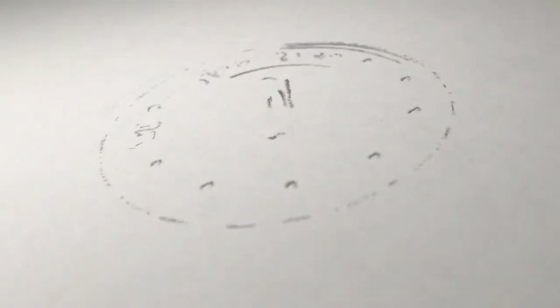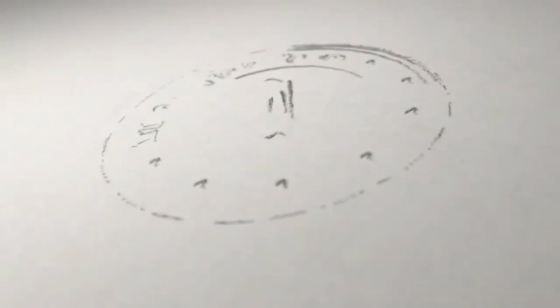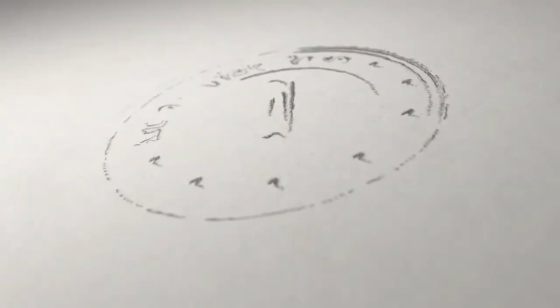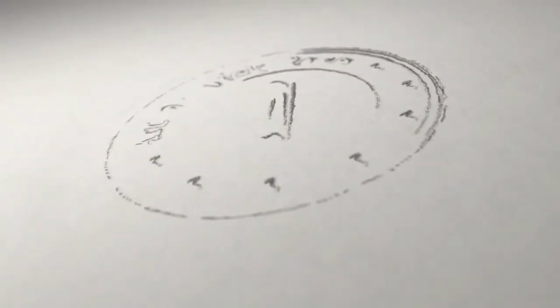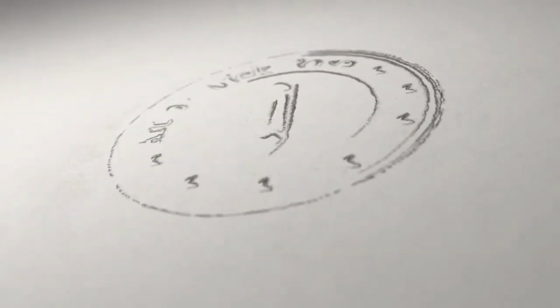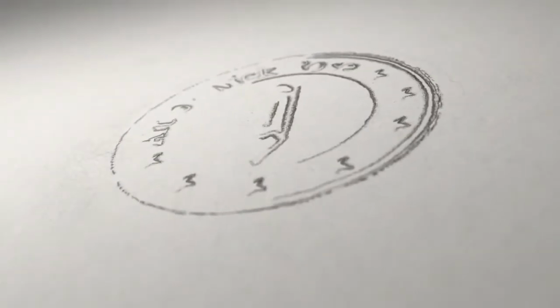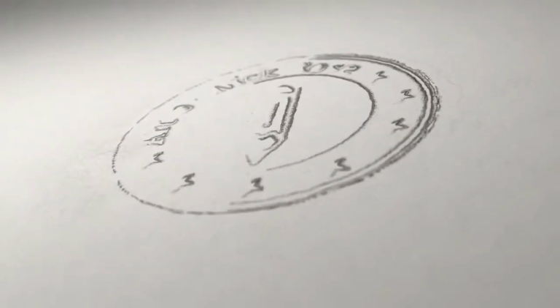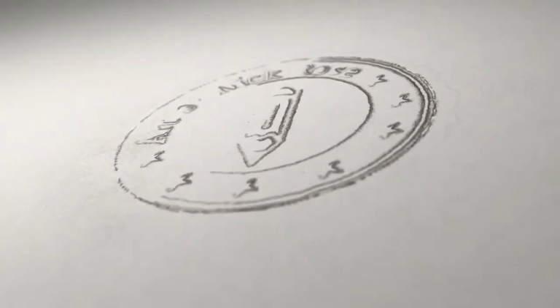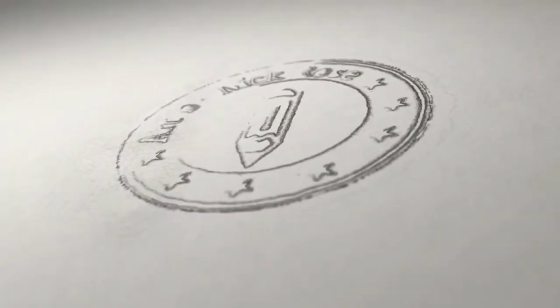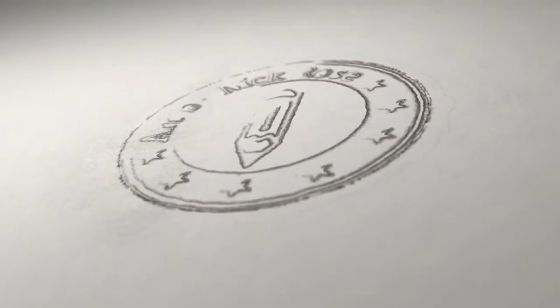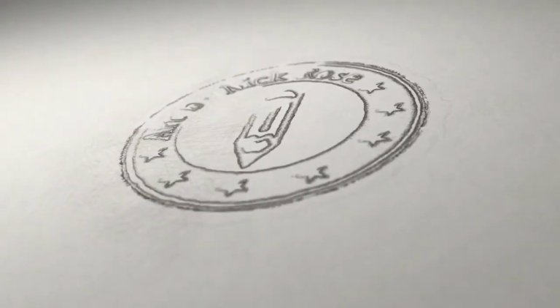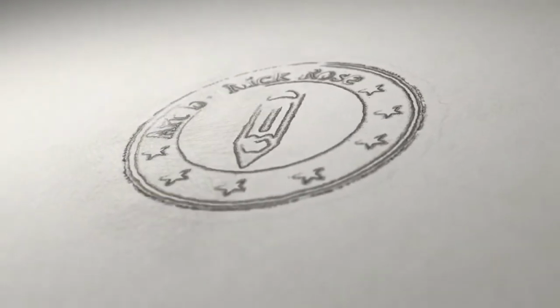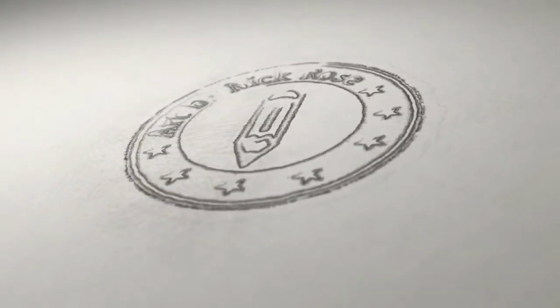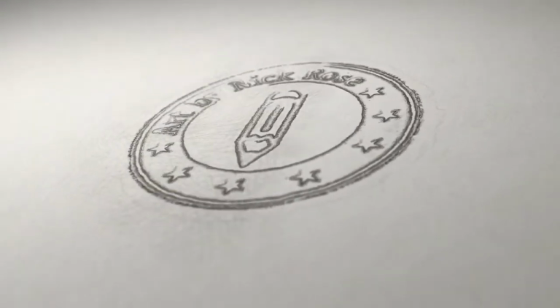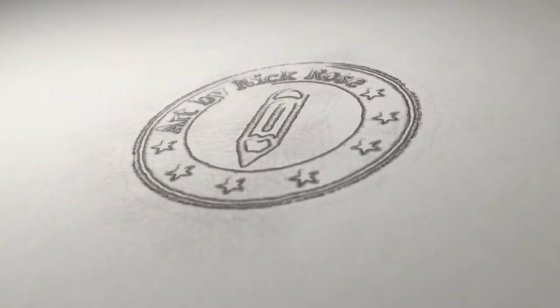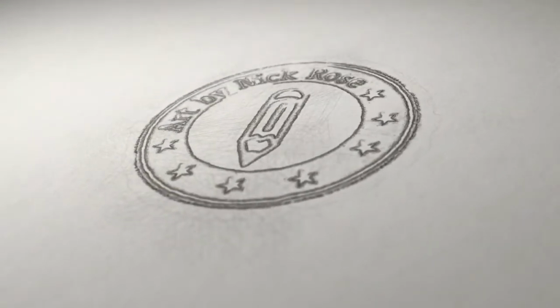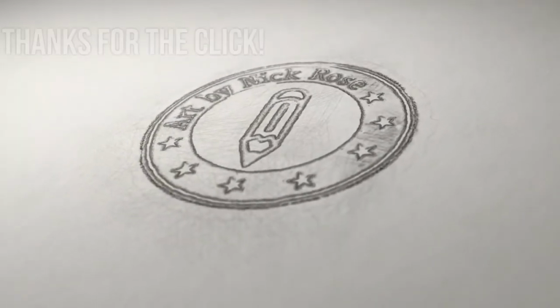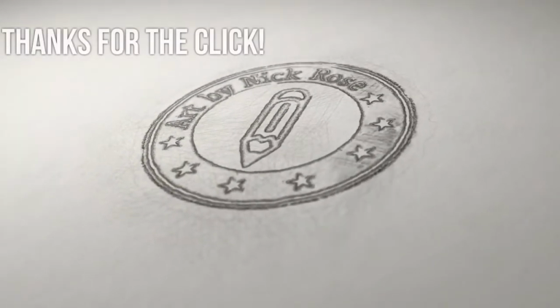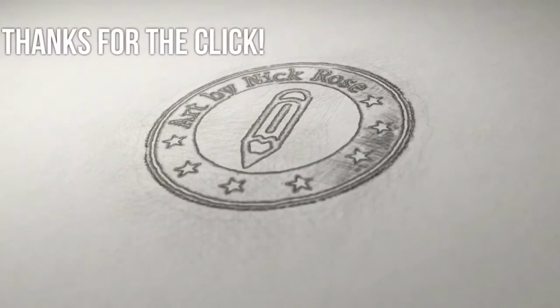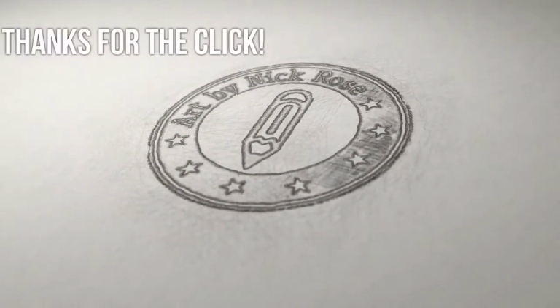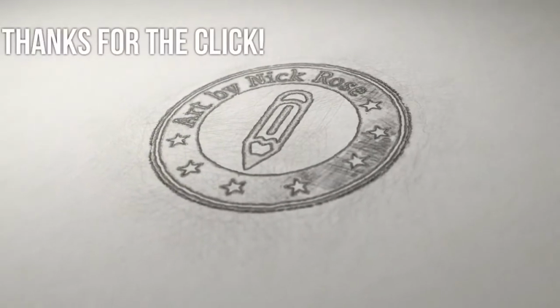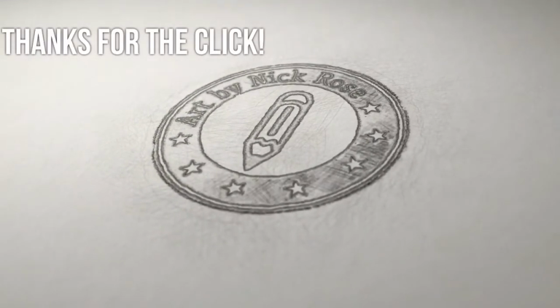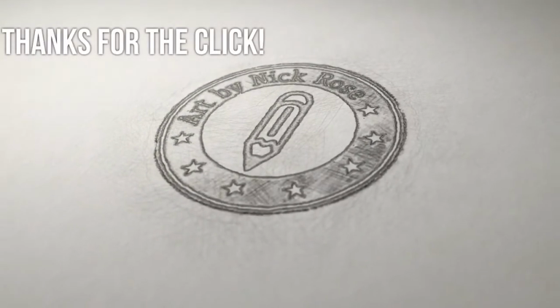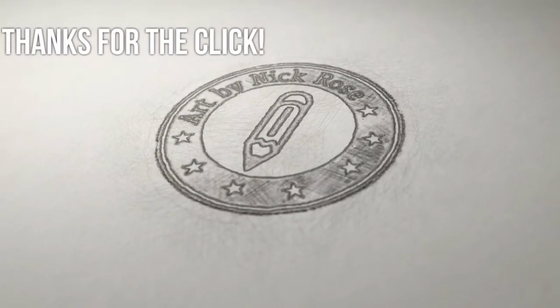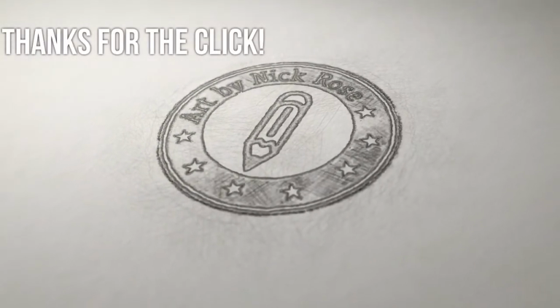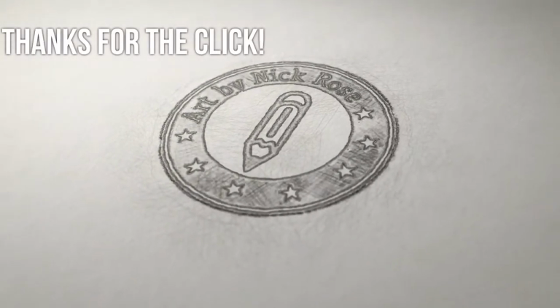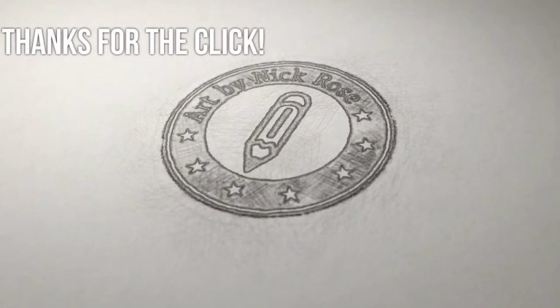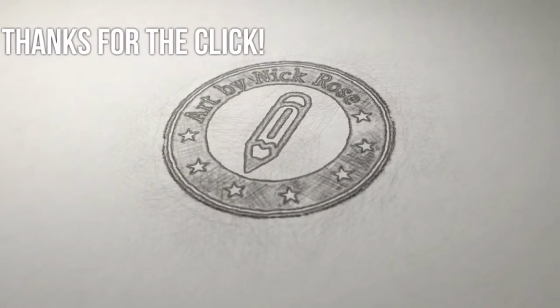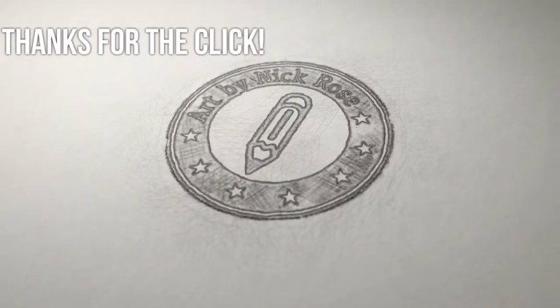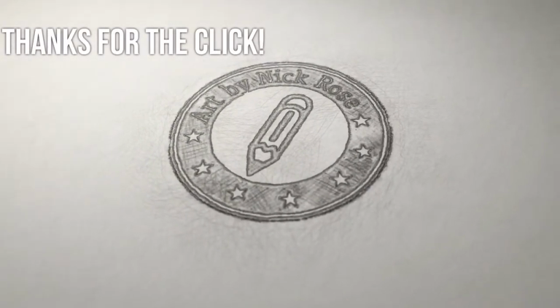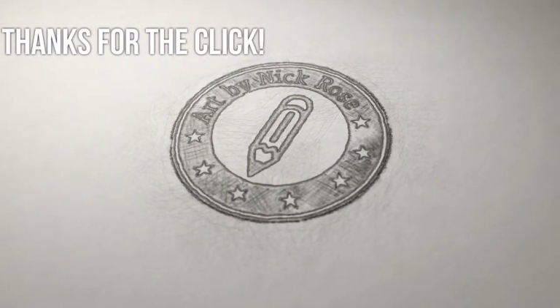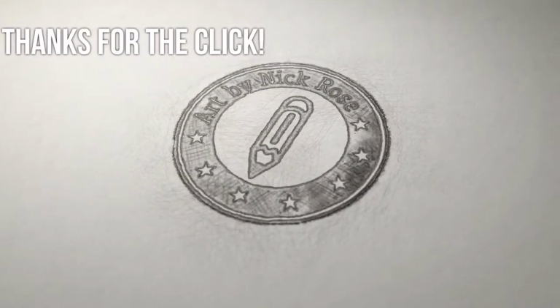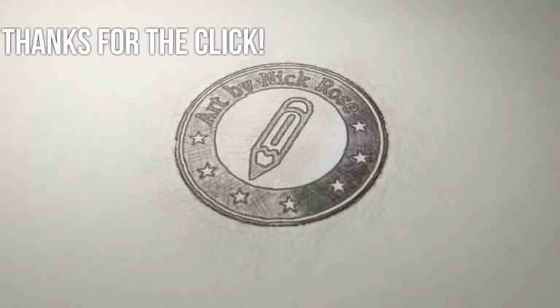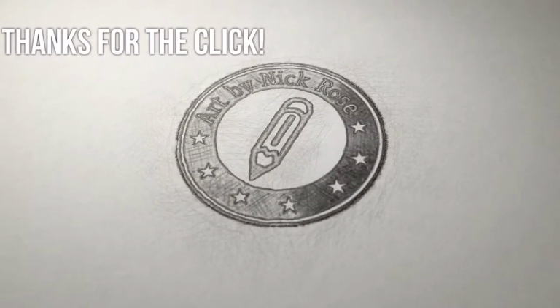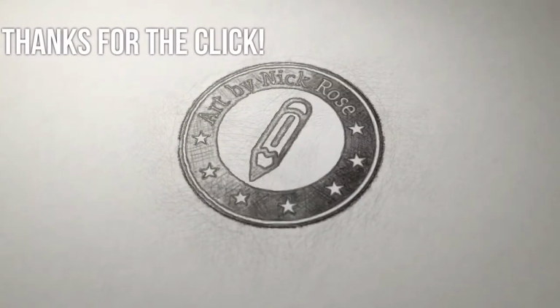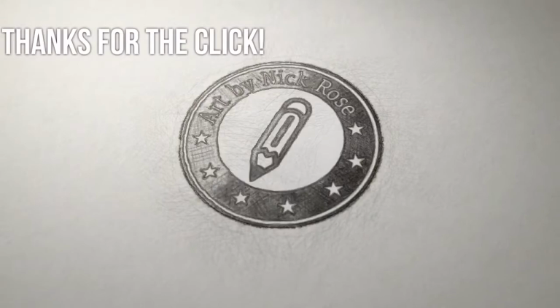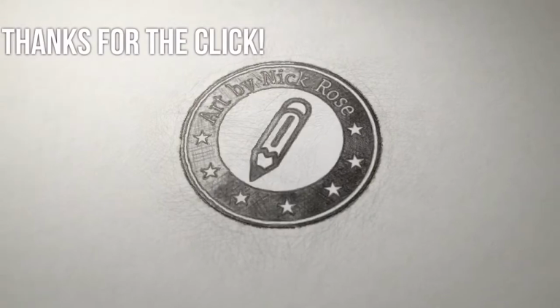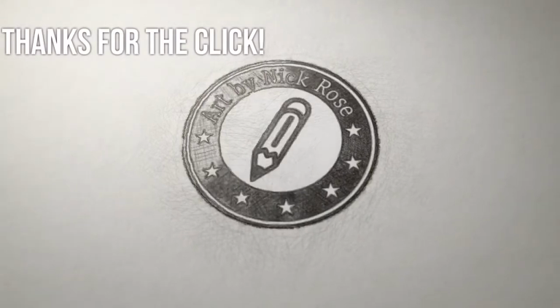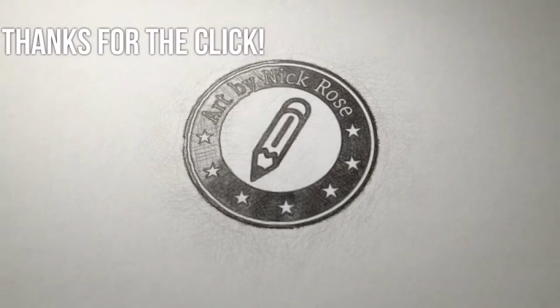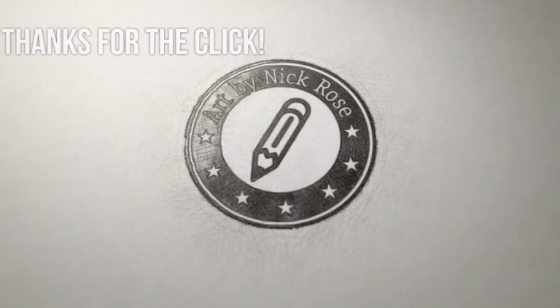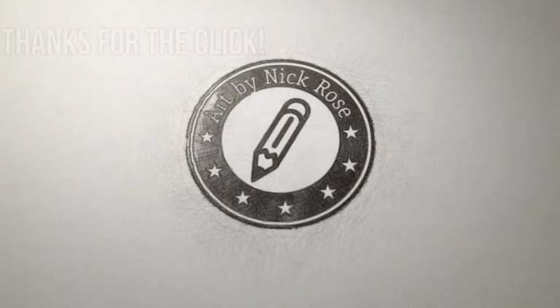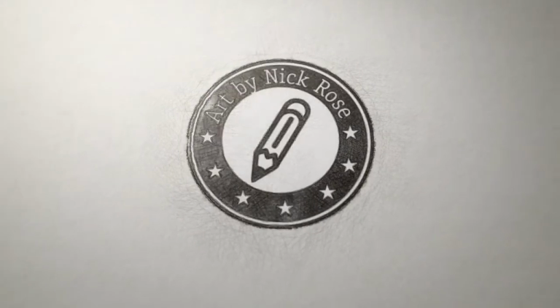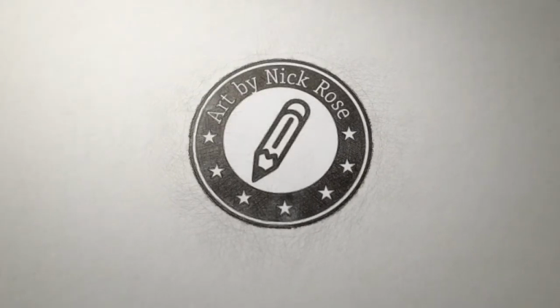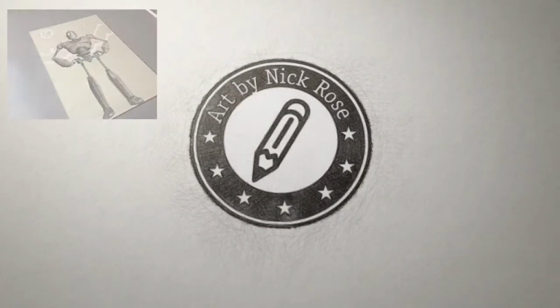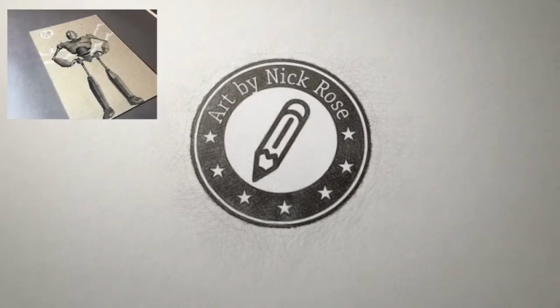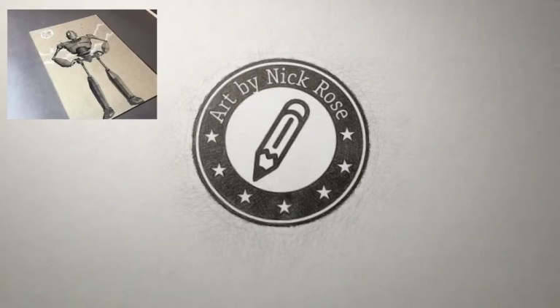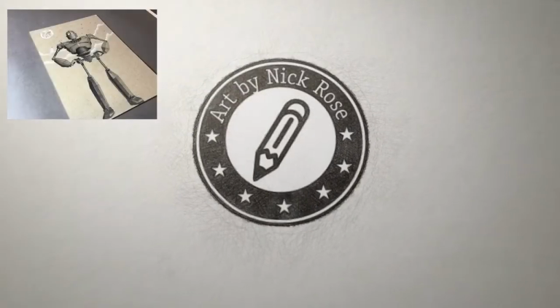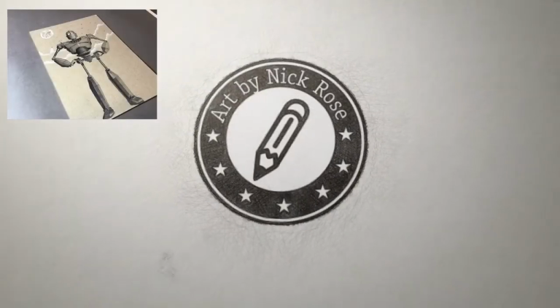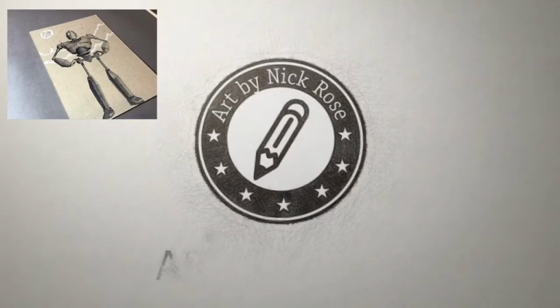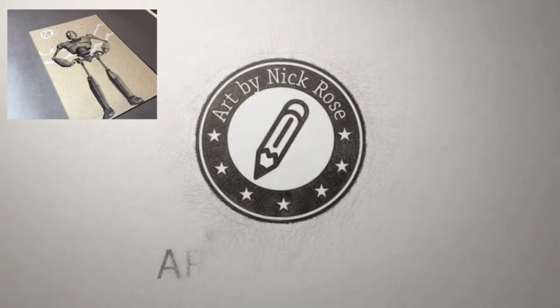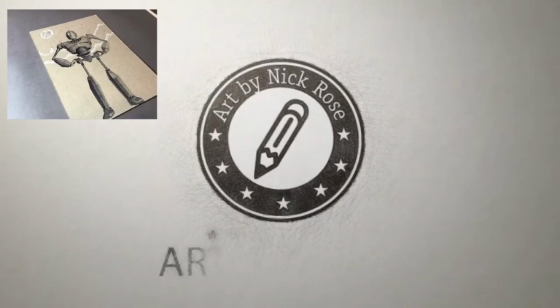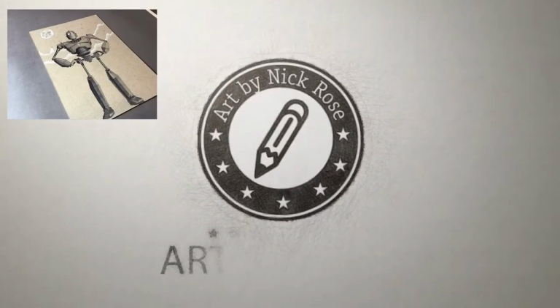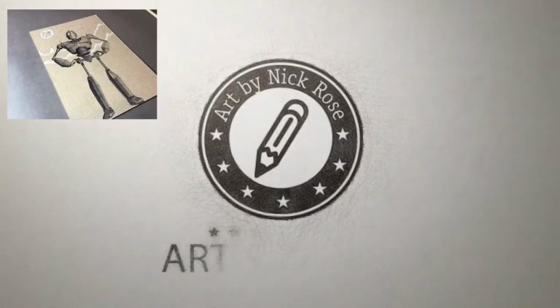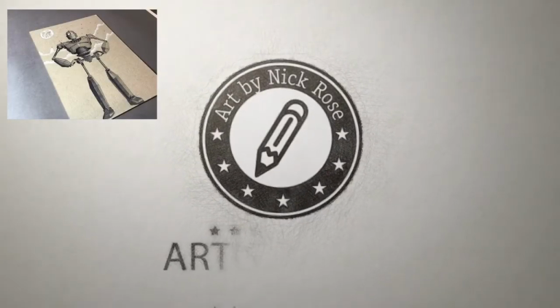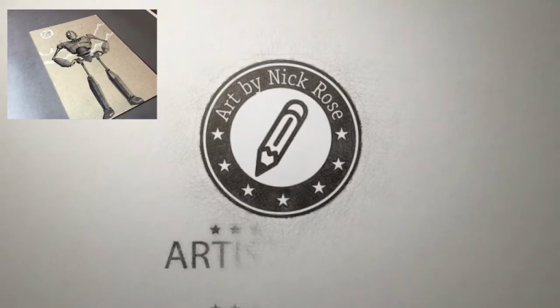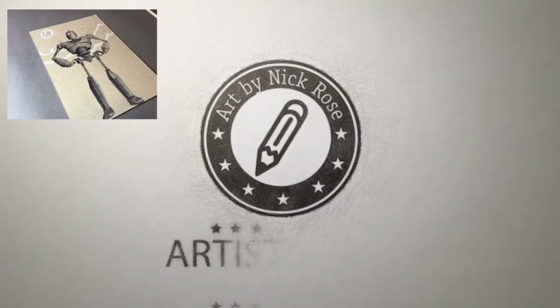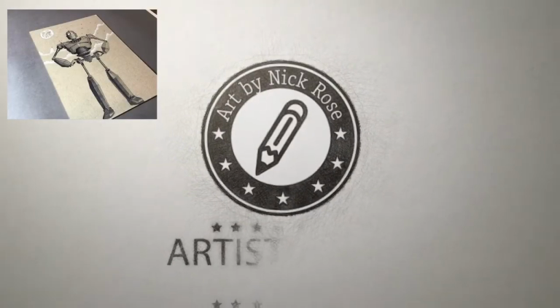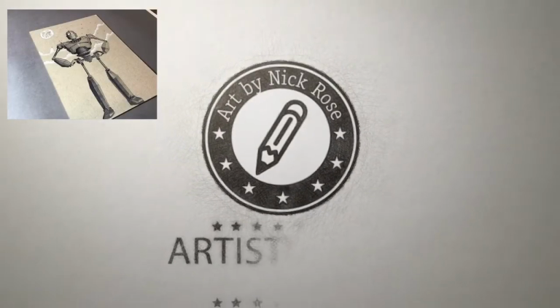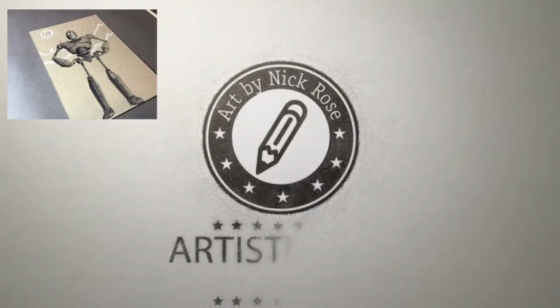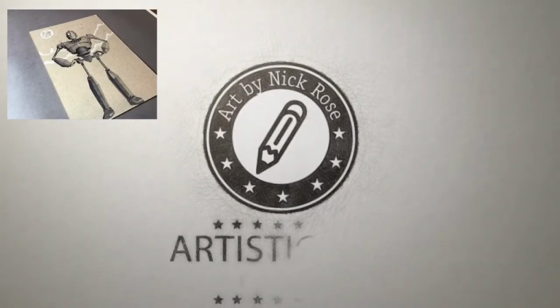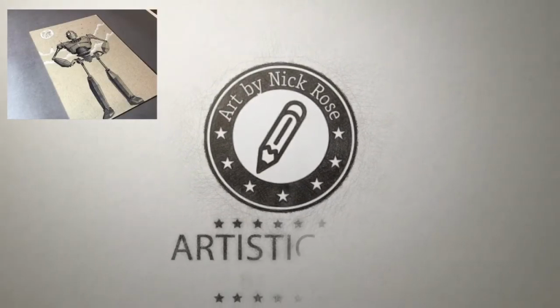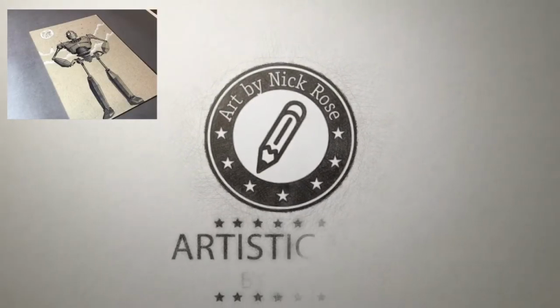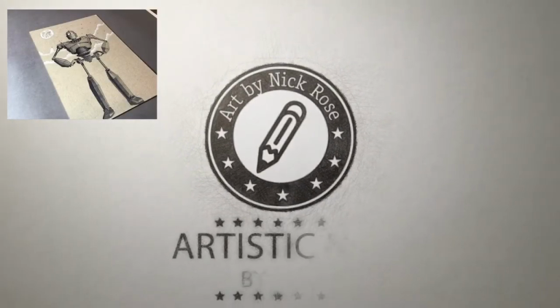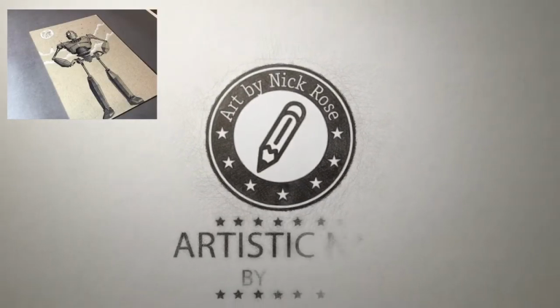Hey there guys, Artistic Nick here, thanks for the click. In today's drawing tutorial I'm going to be drawing the Iron Giant using Copic markers on grey board.